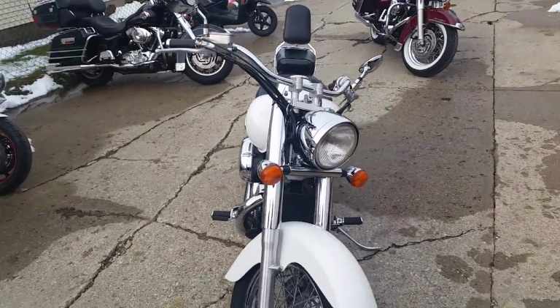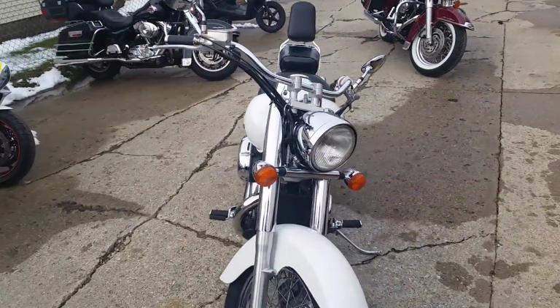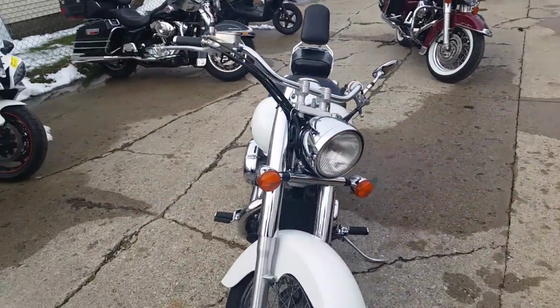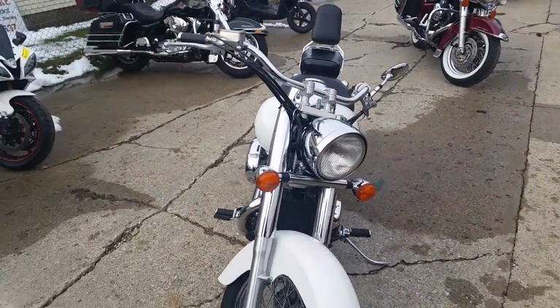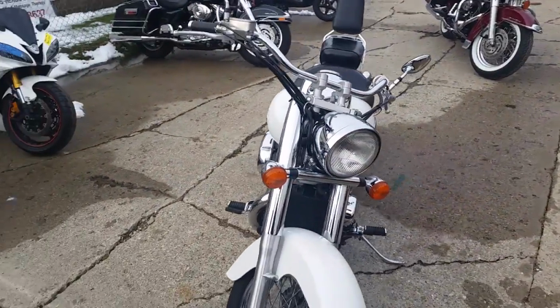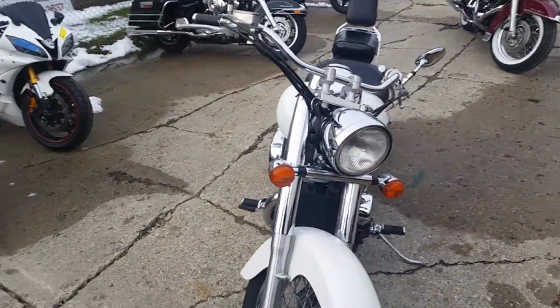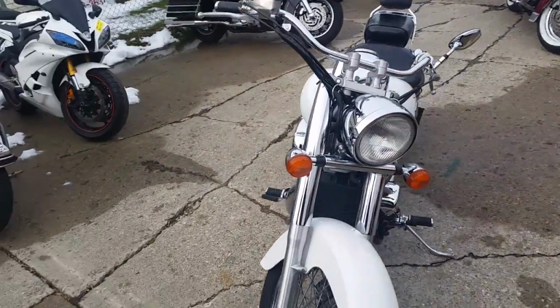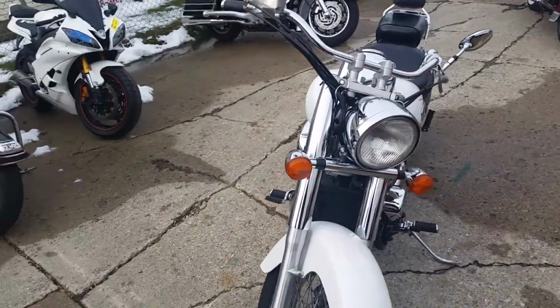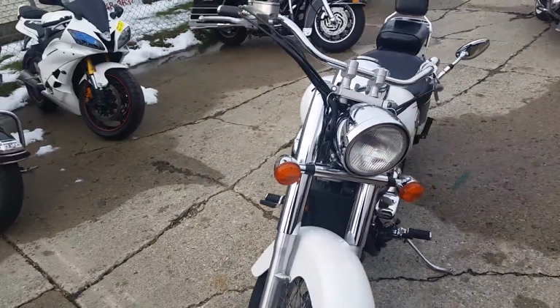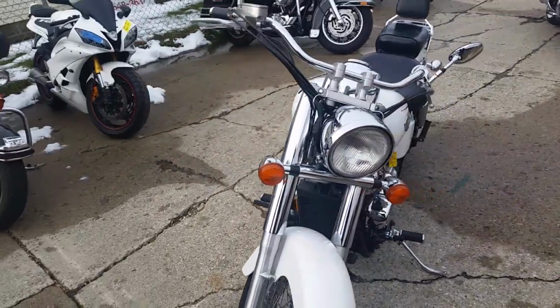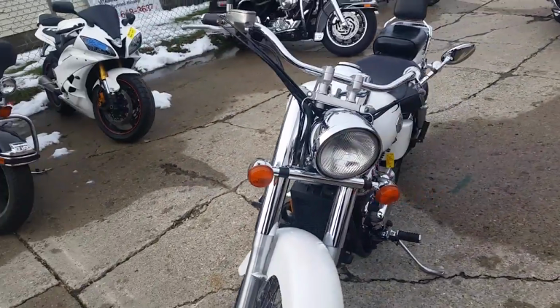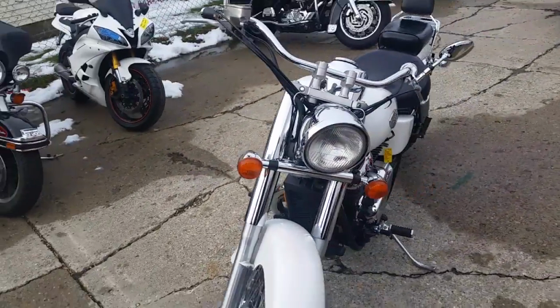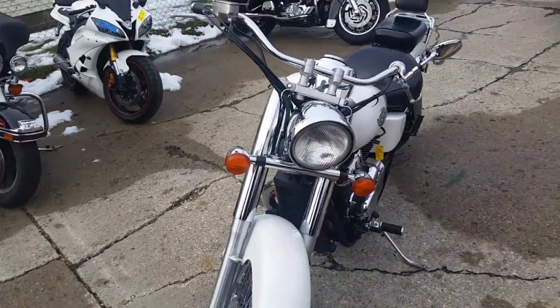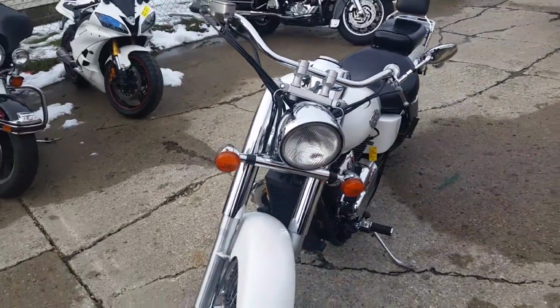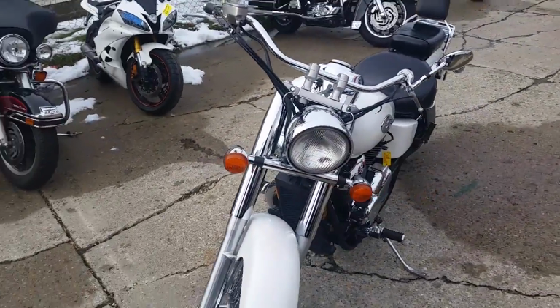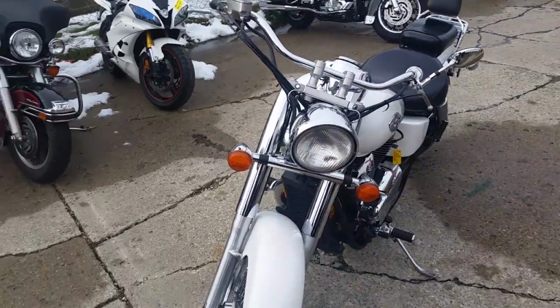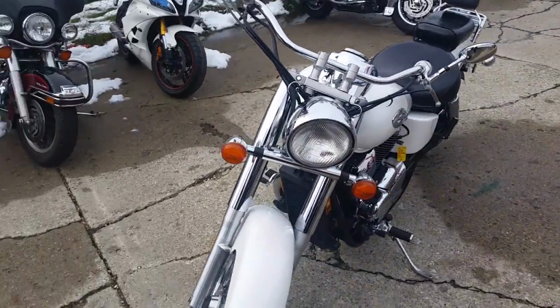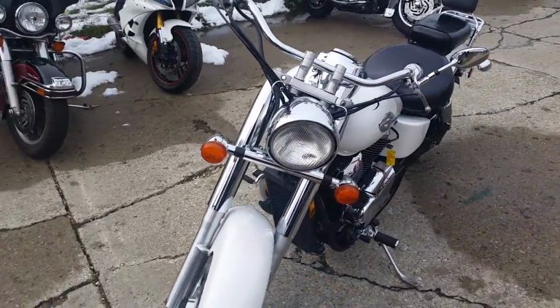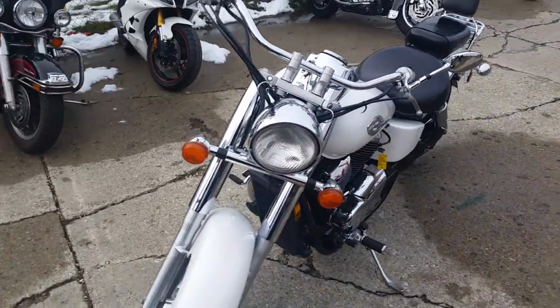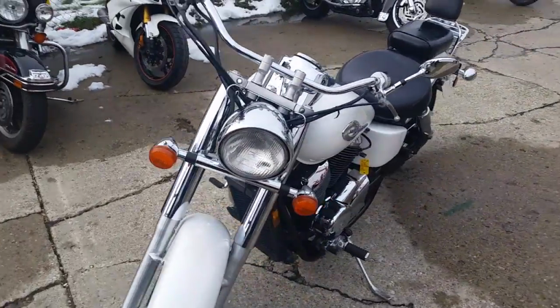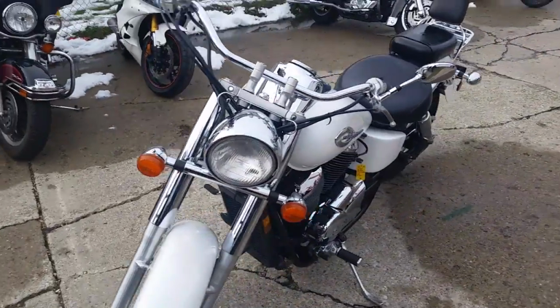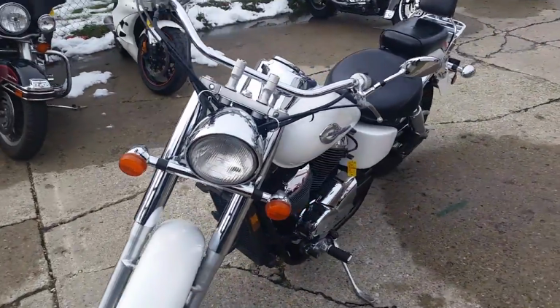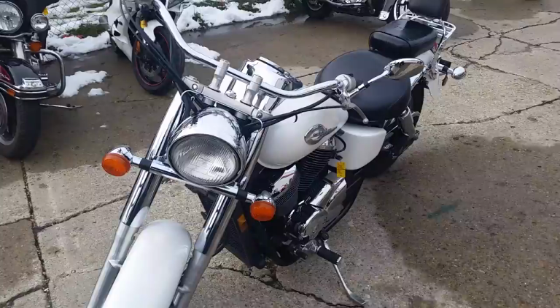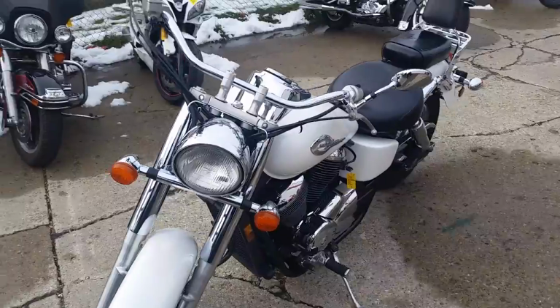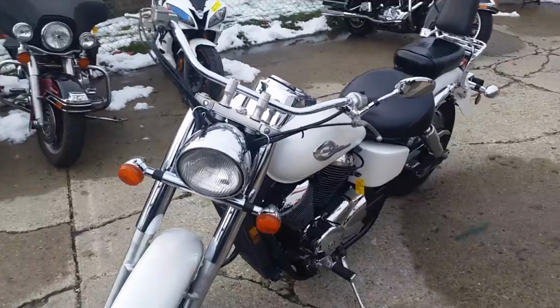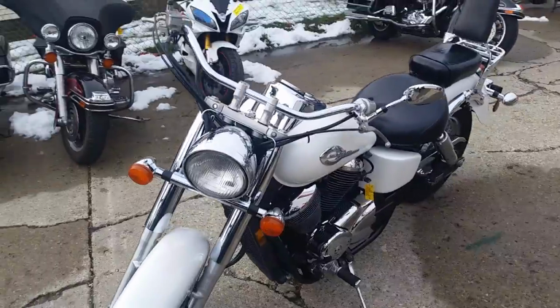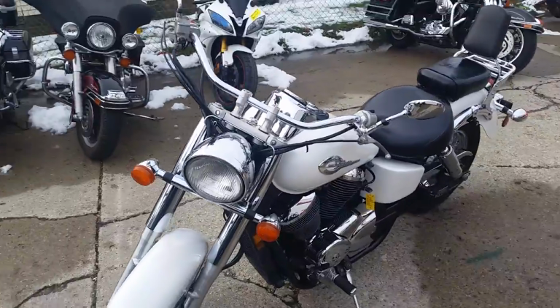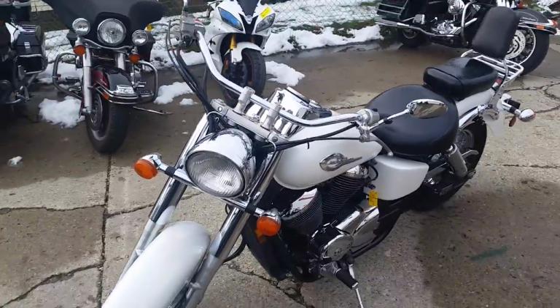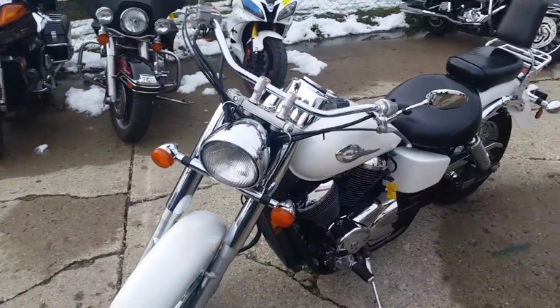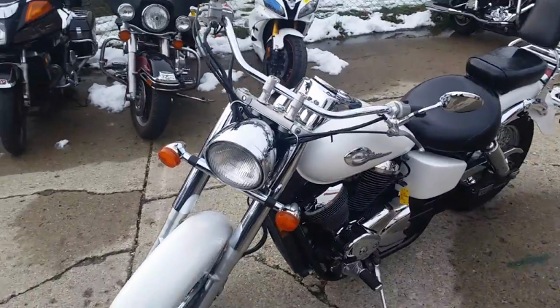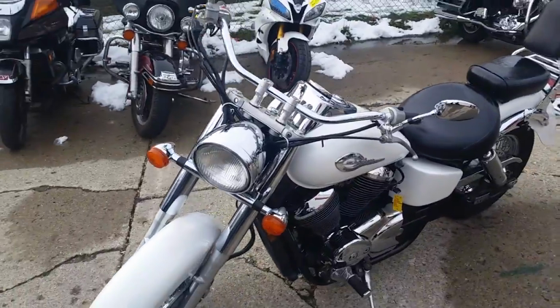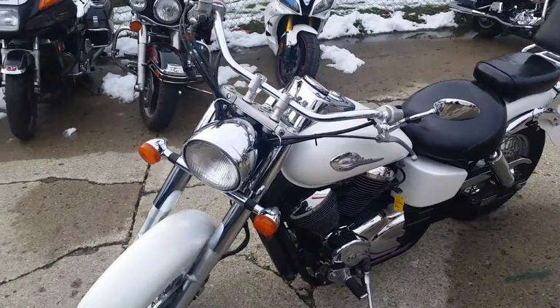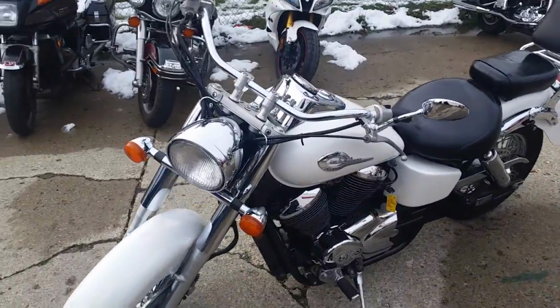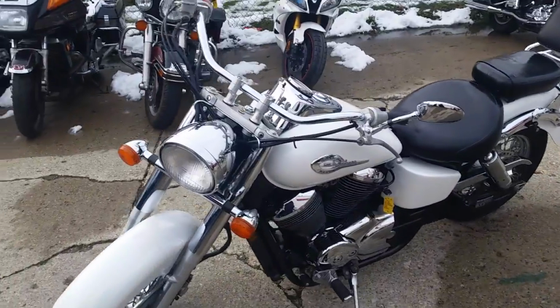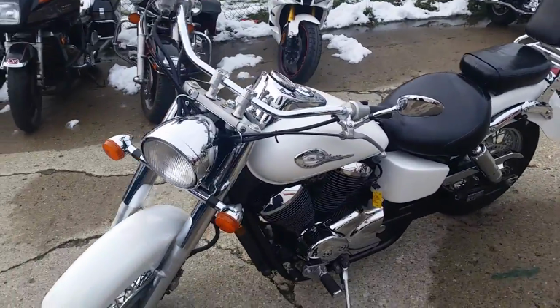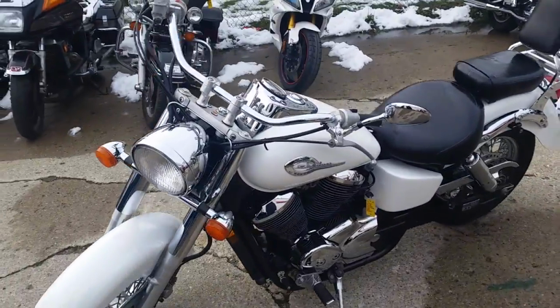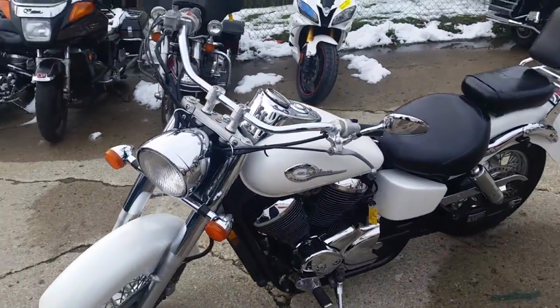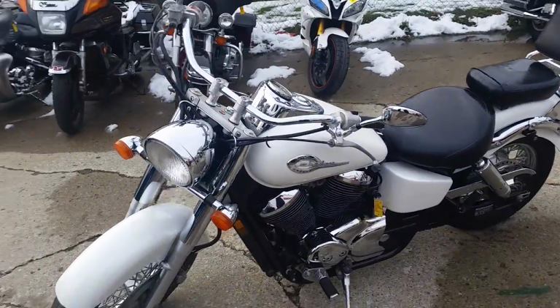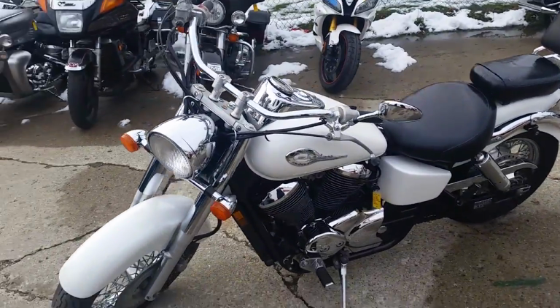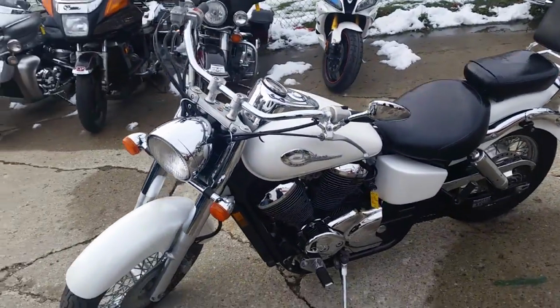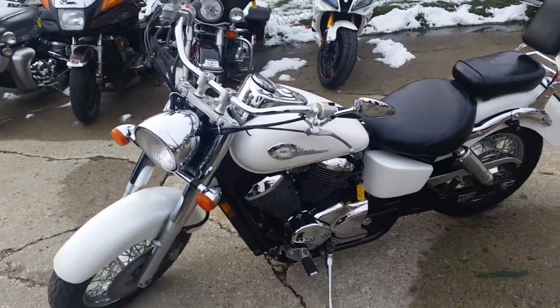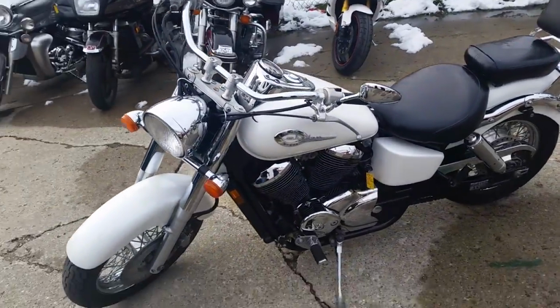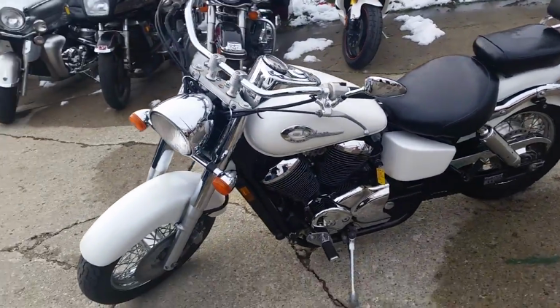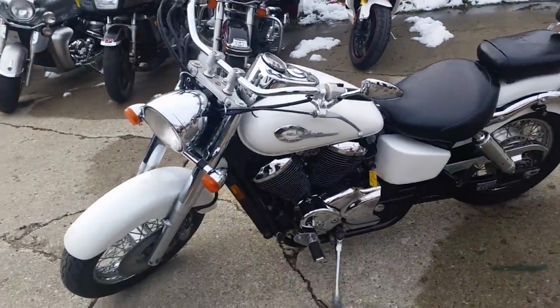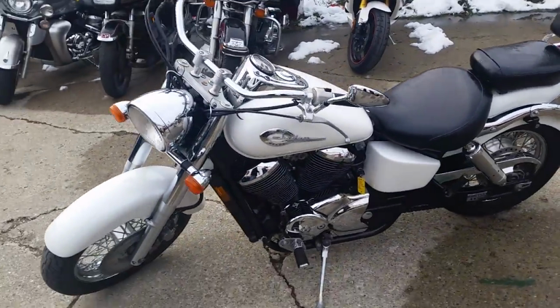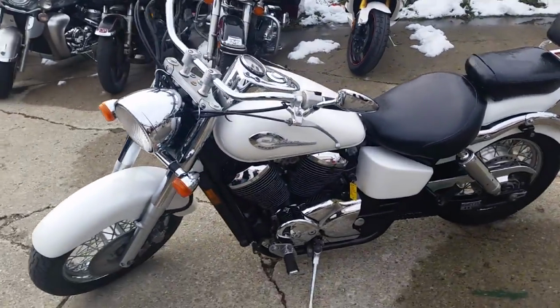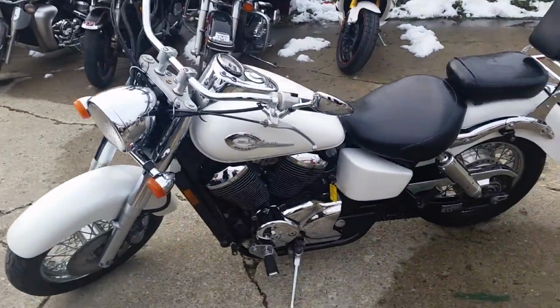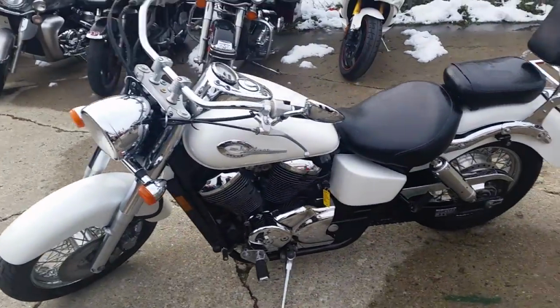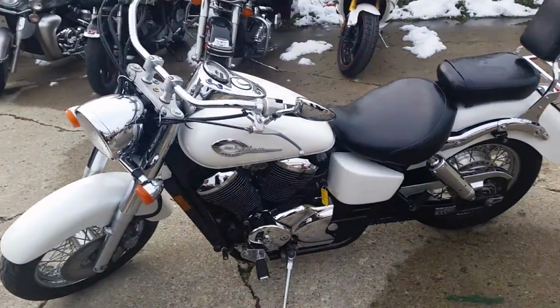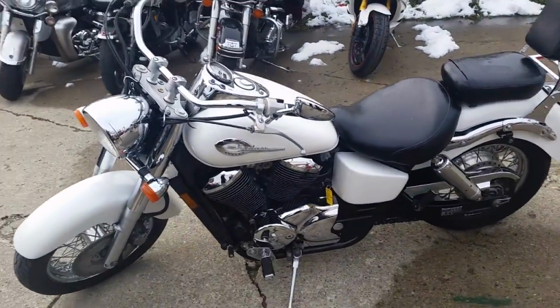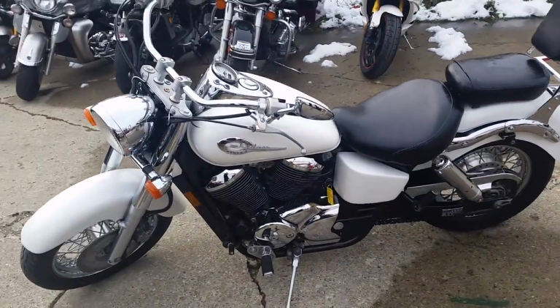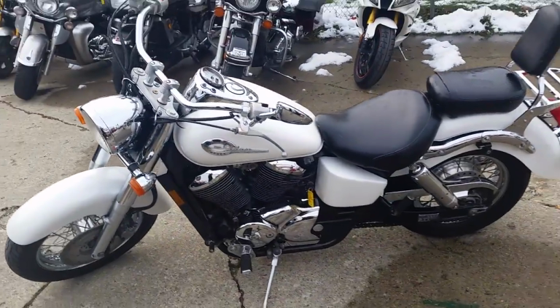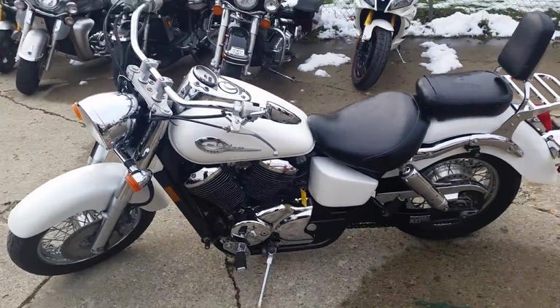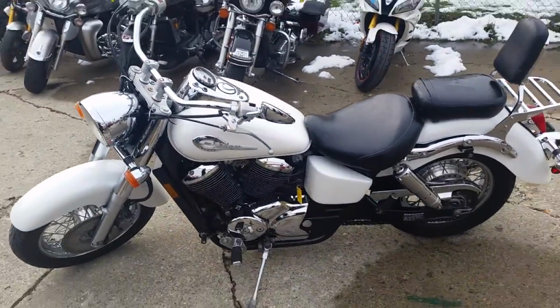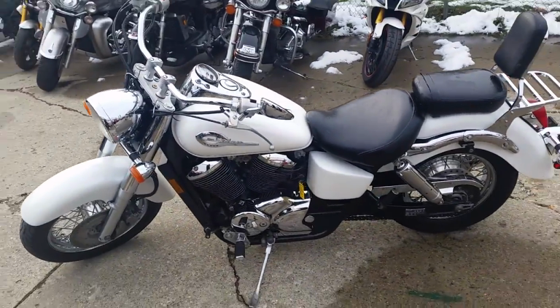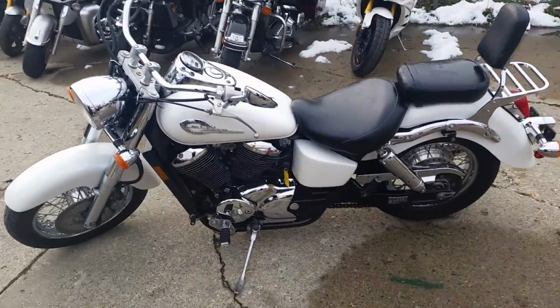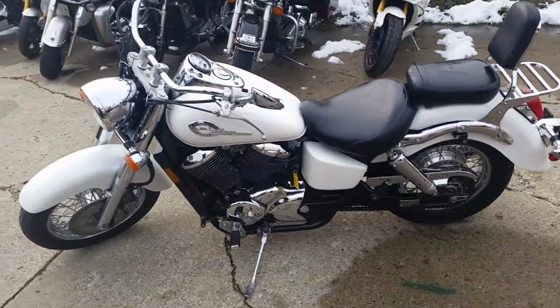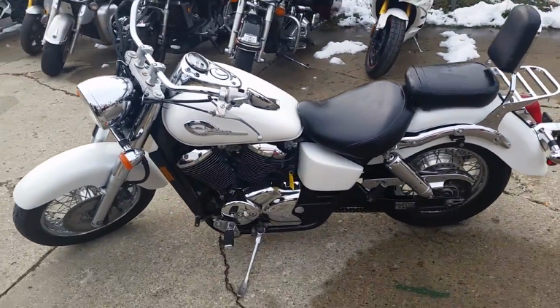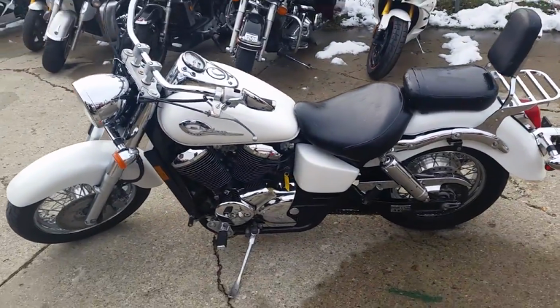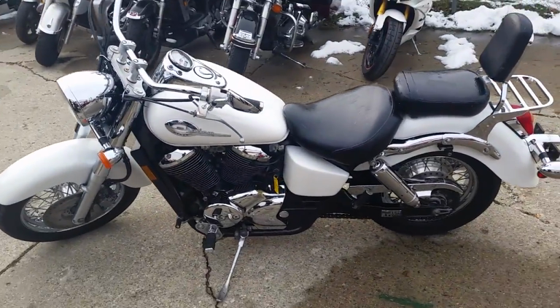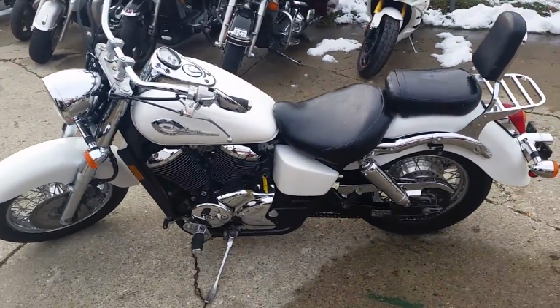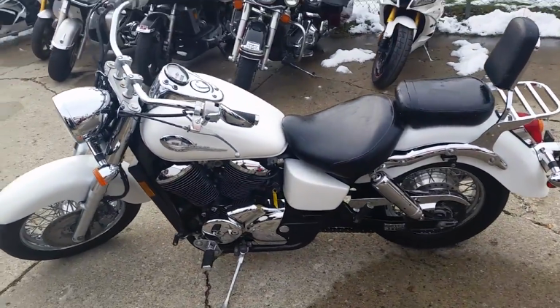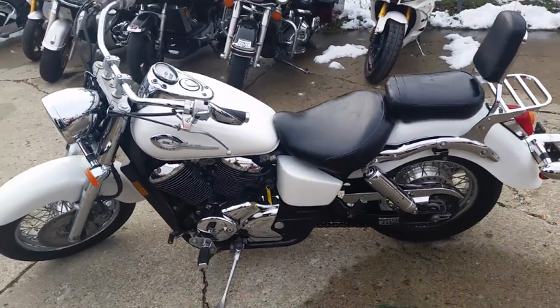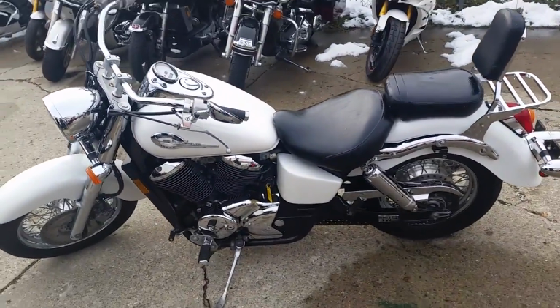Visit our website at ApprovalPowerSports.com. We've got over 450 used bikes on our showroom, and we've got financing for everyone.